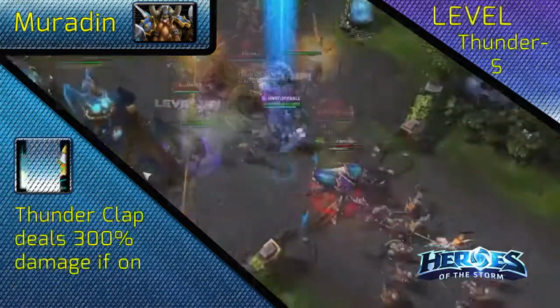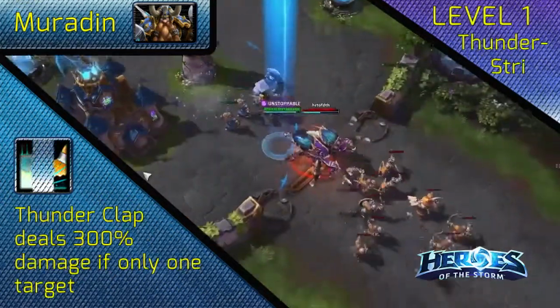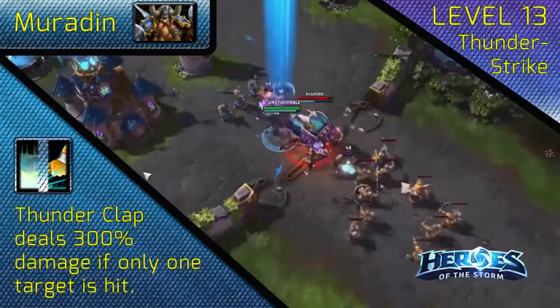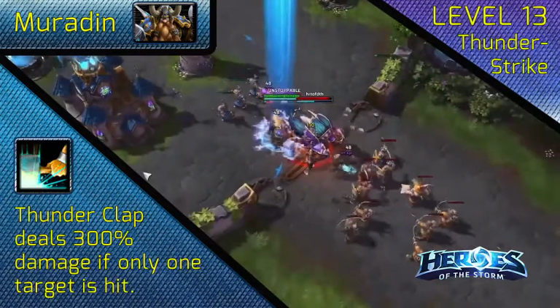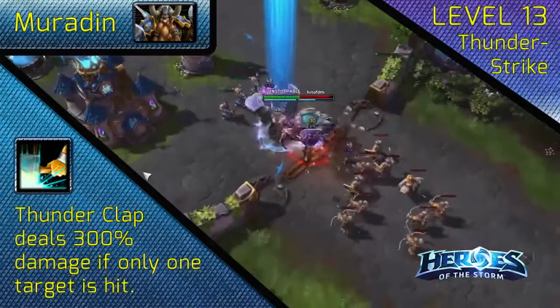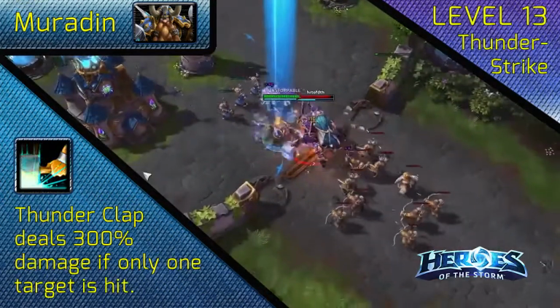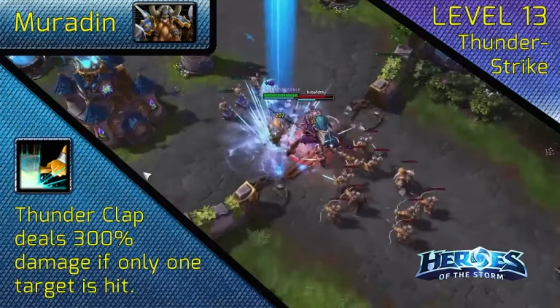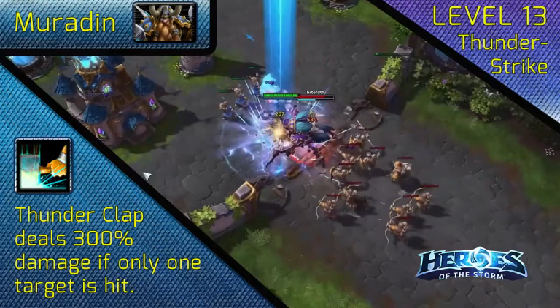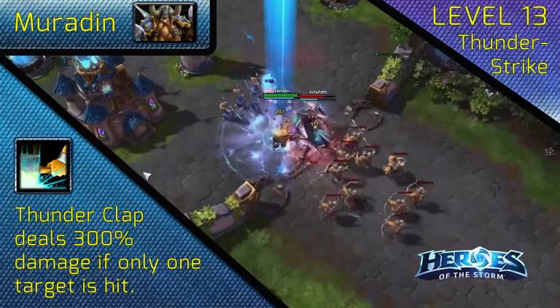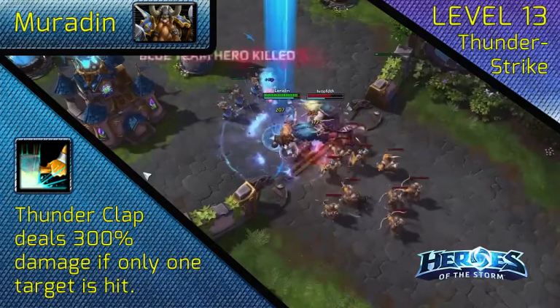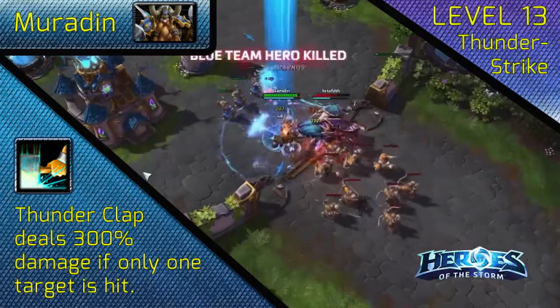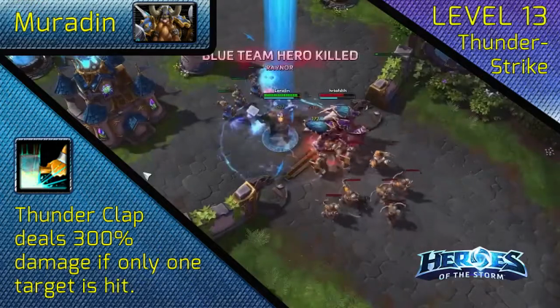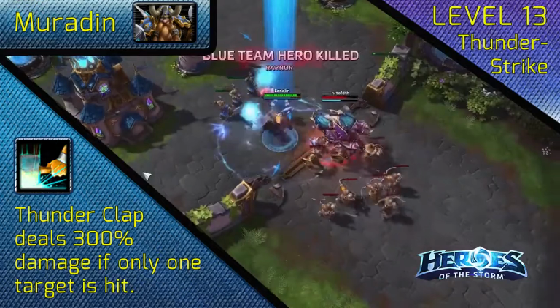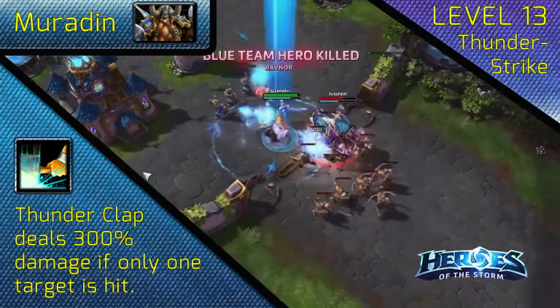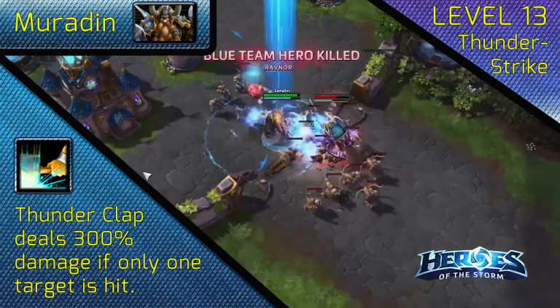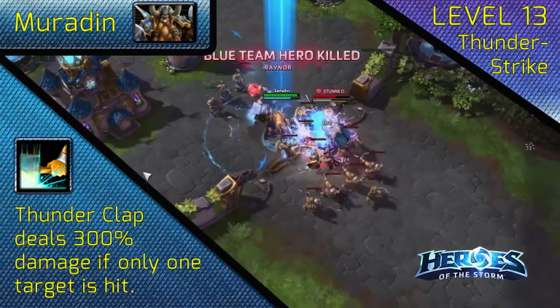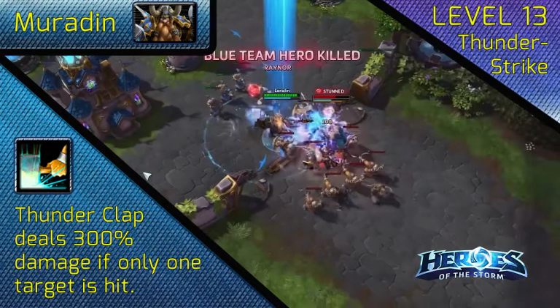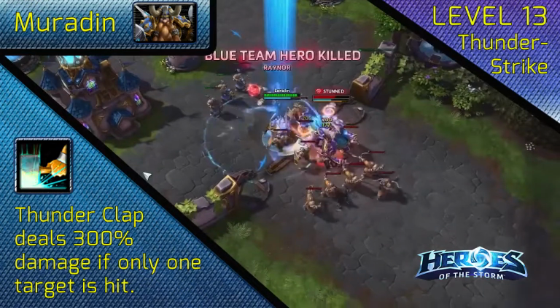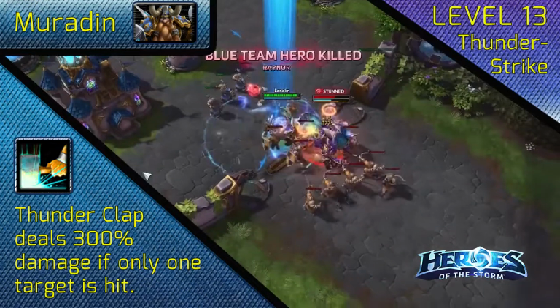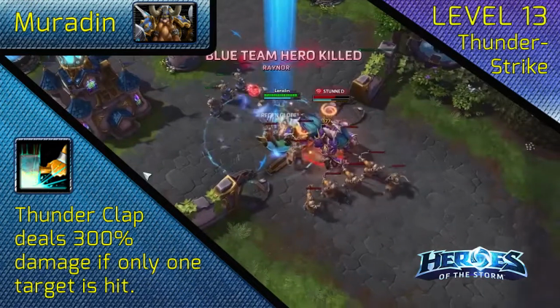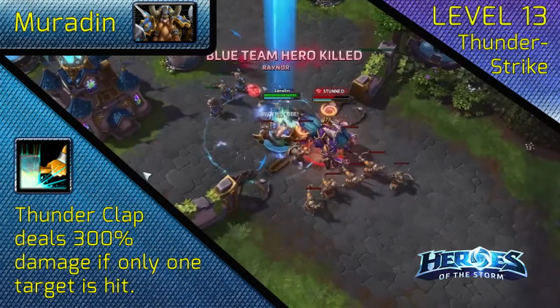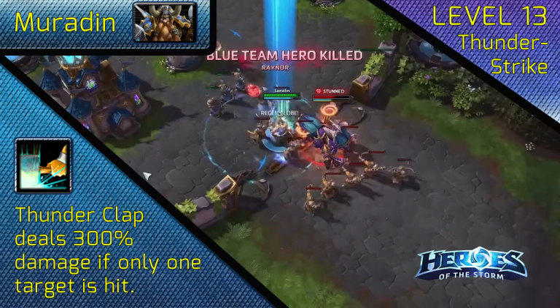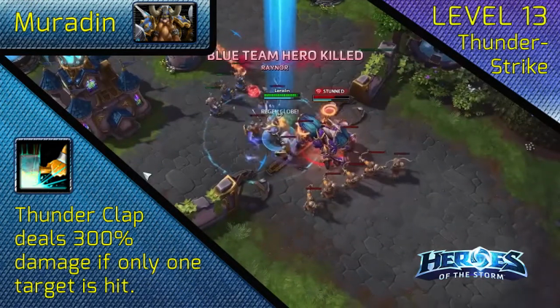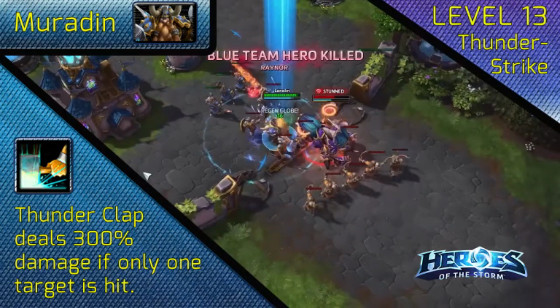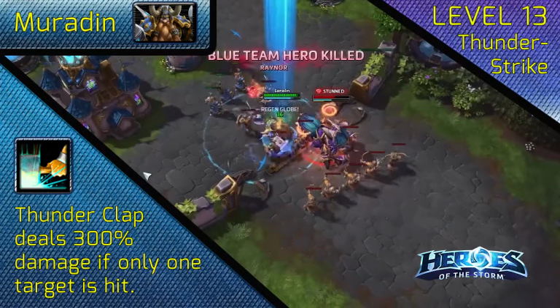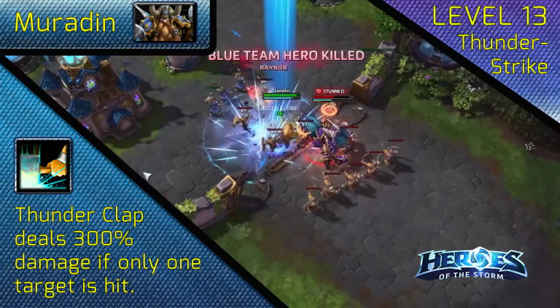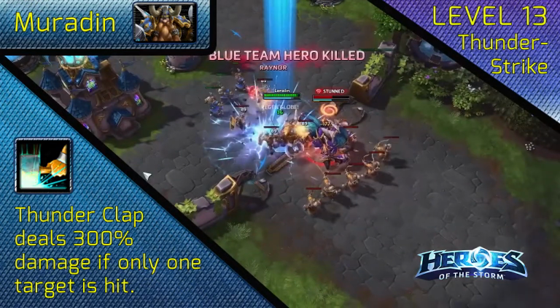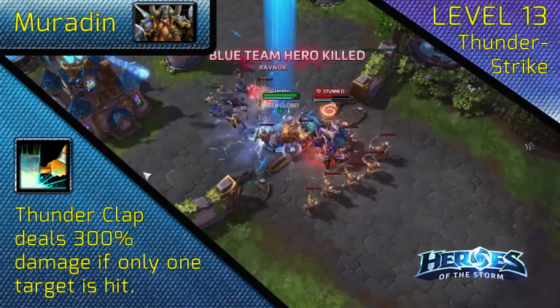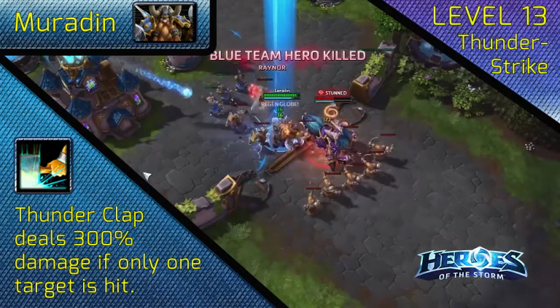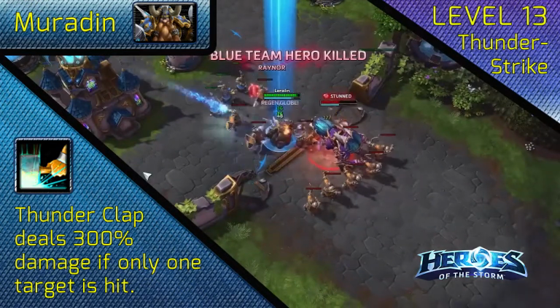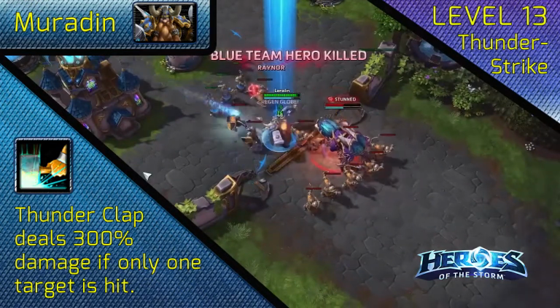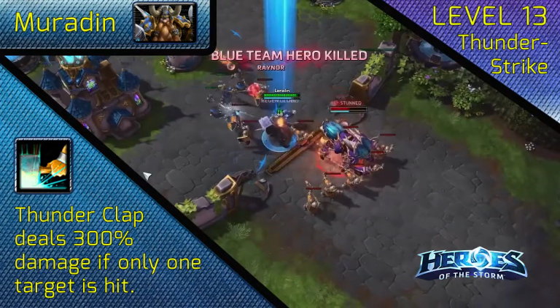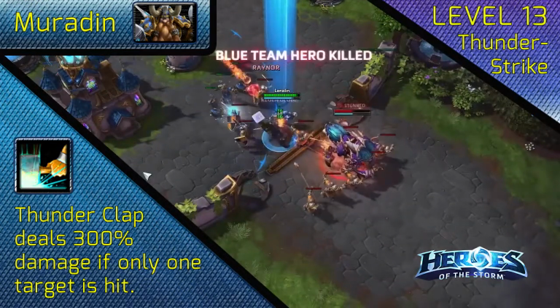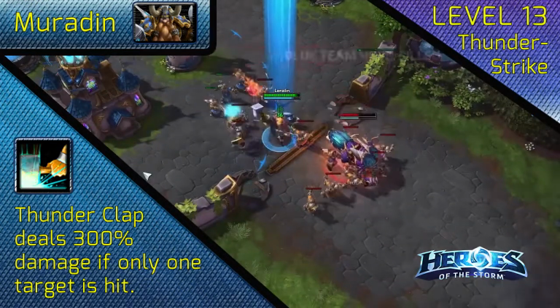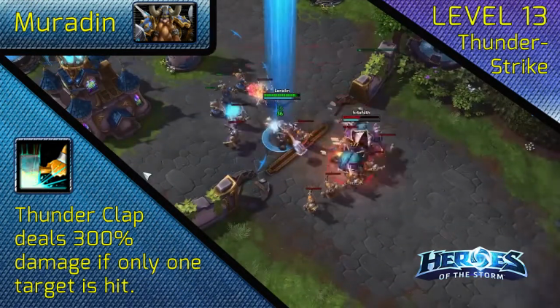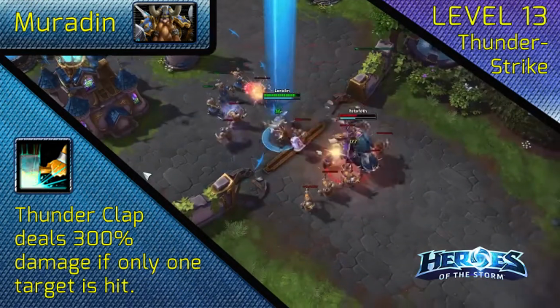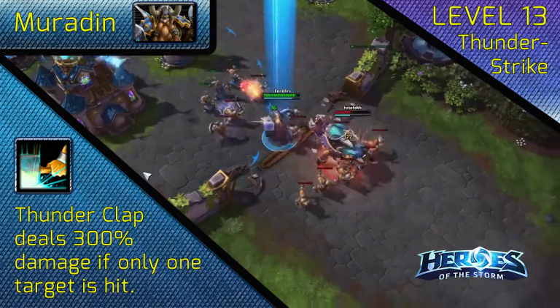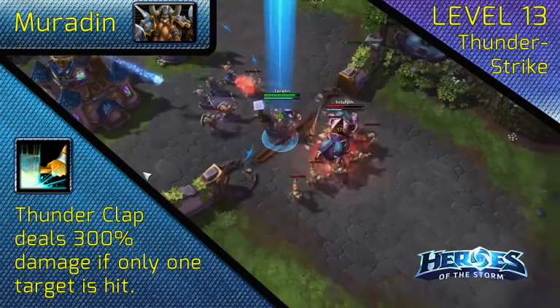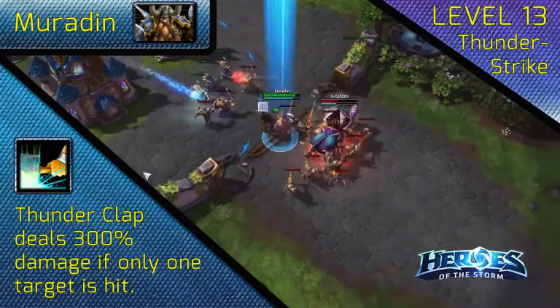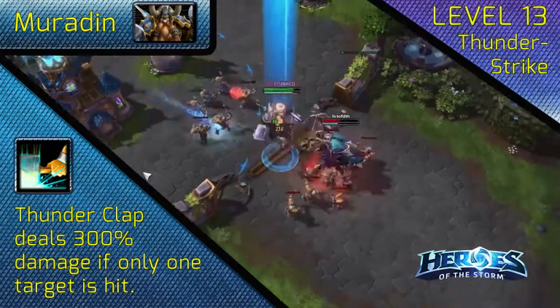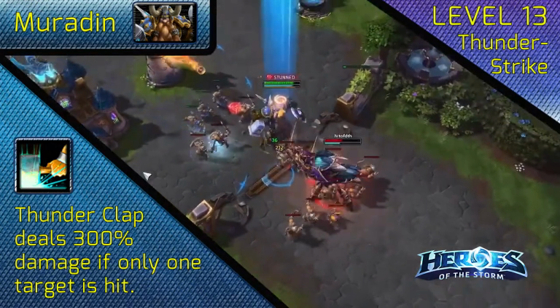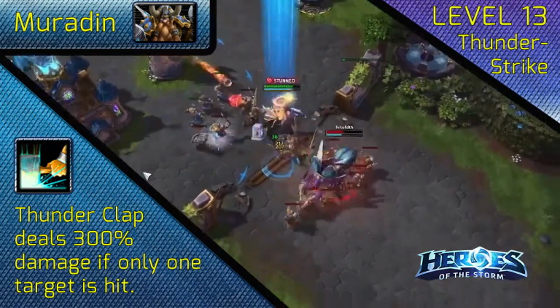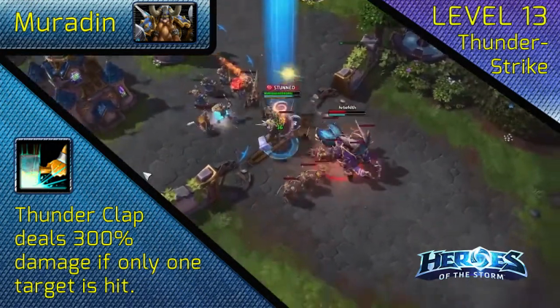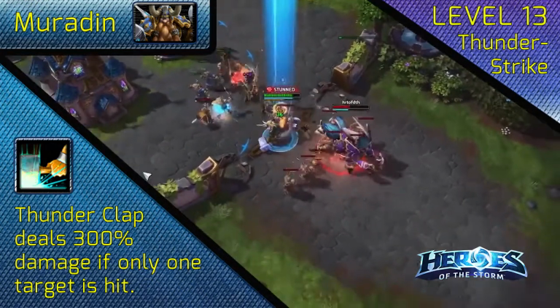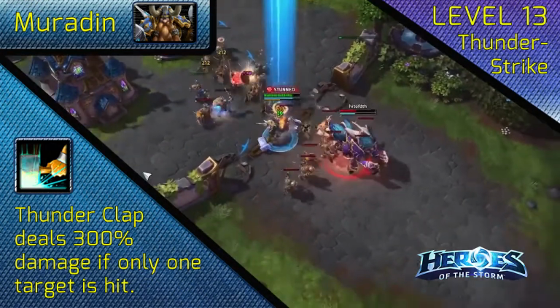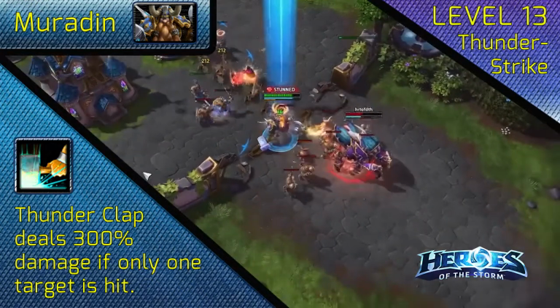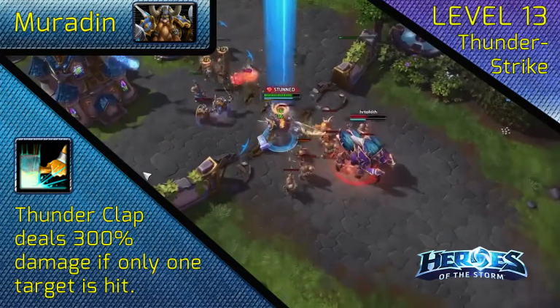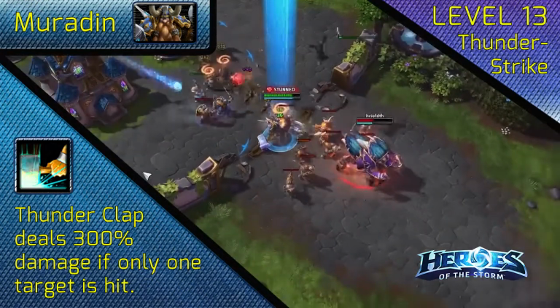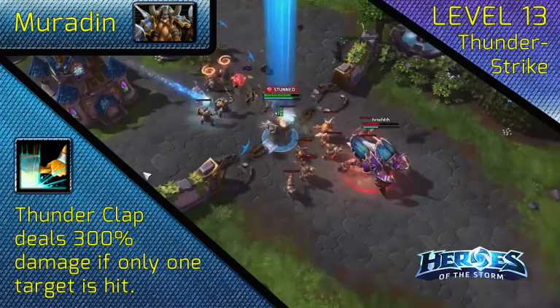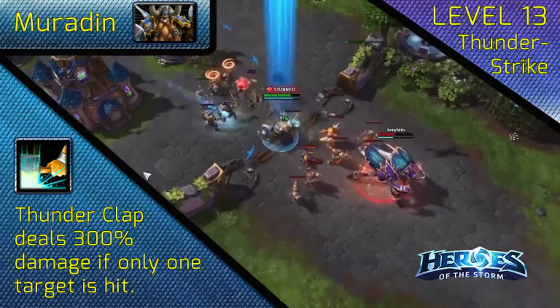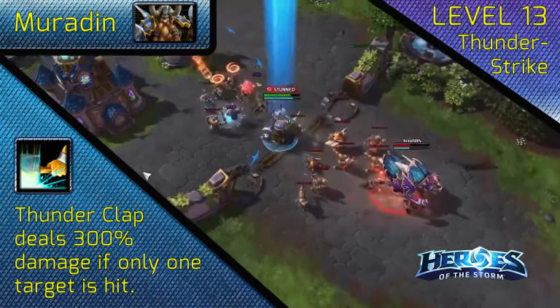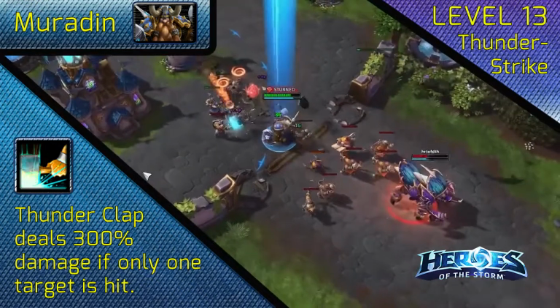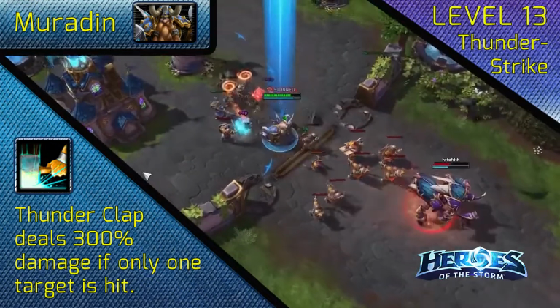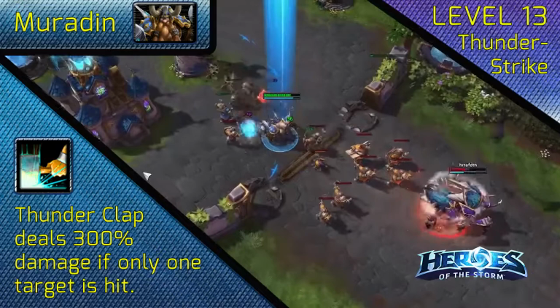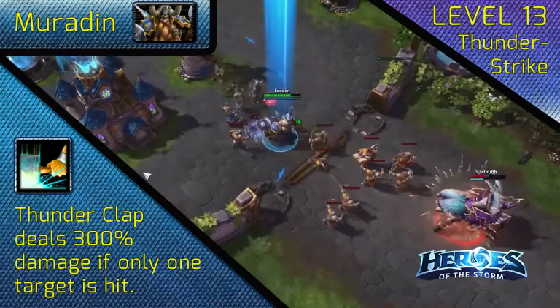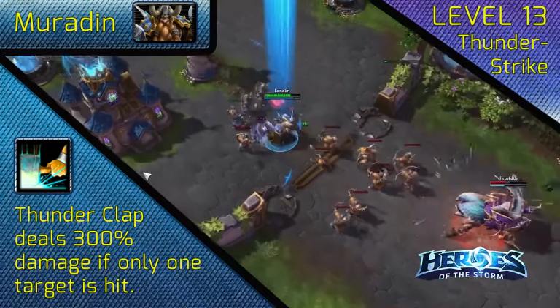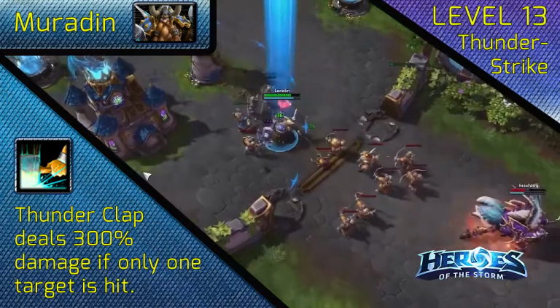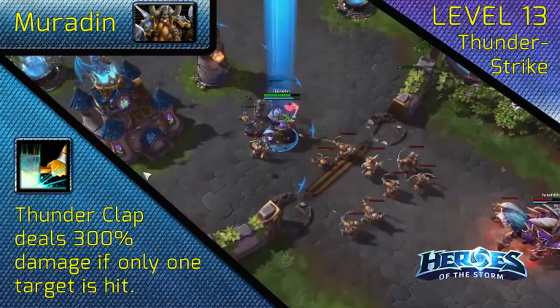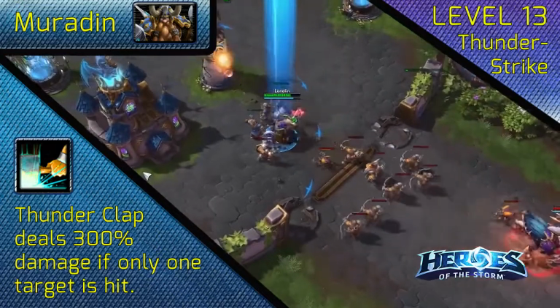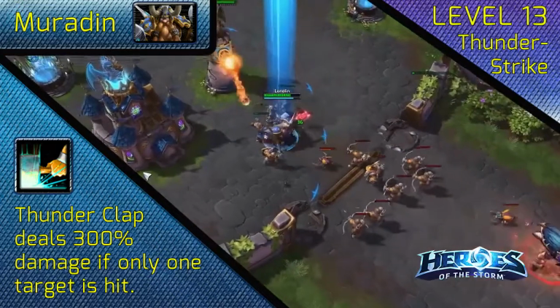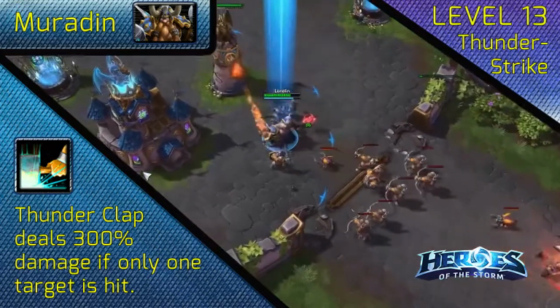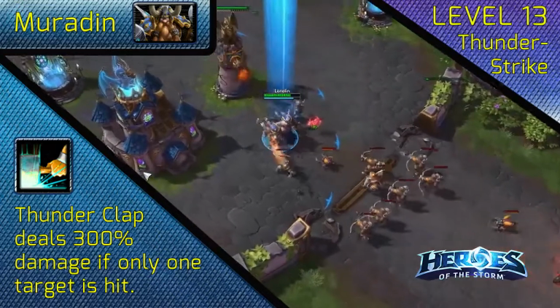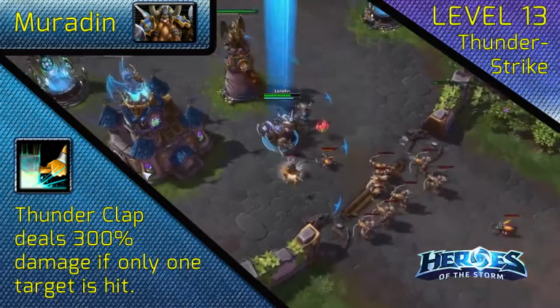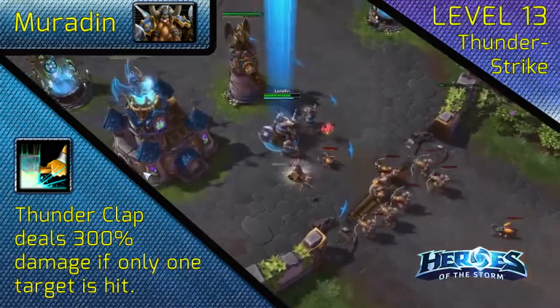At level 13, choose Thunderstrike. When facing off against a solo enemy or a tough boss camp, you will quickly deplete their health reserves.